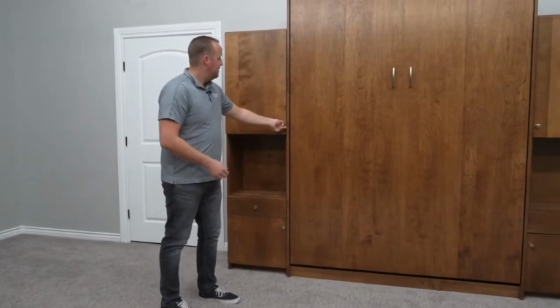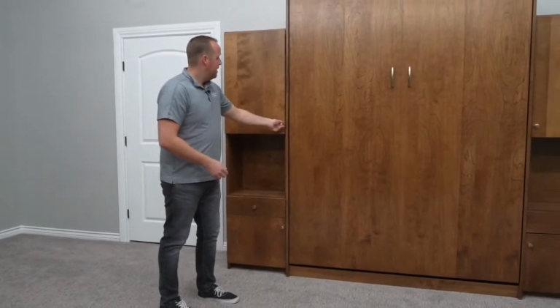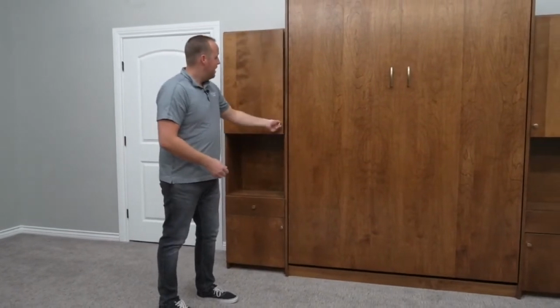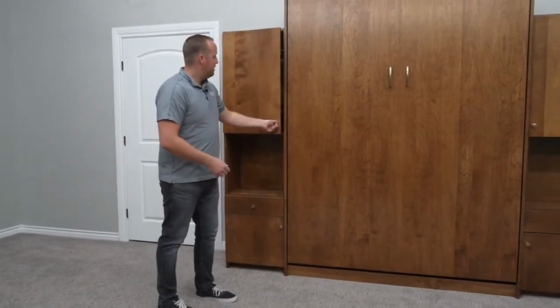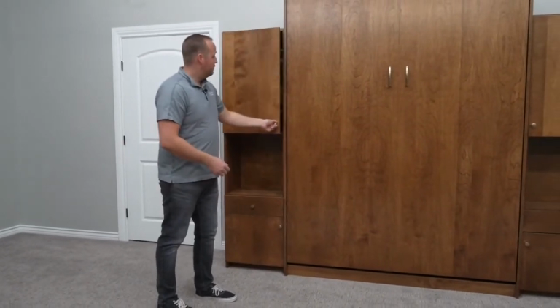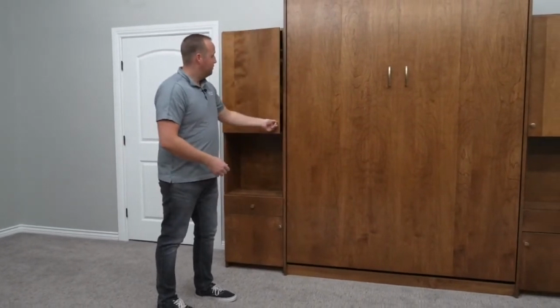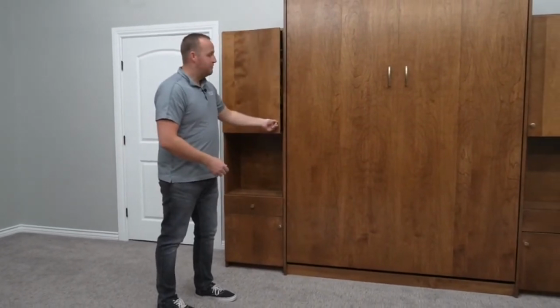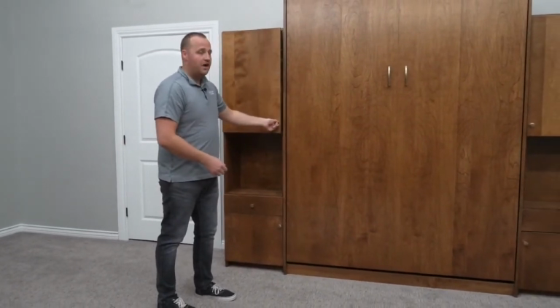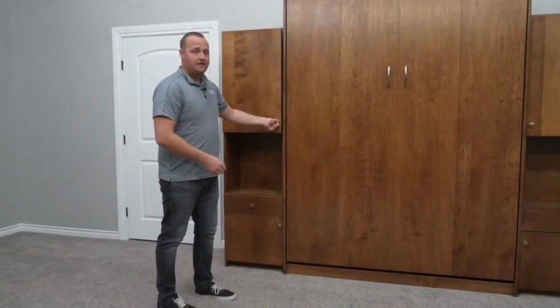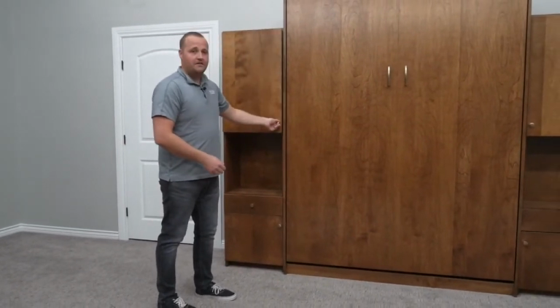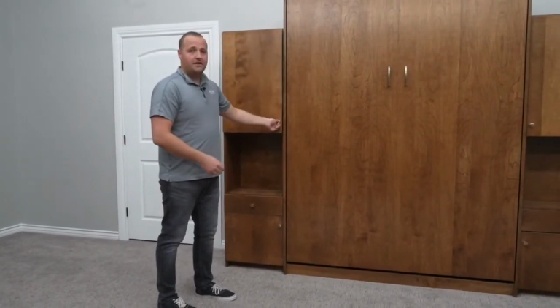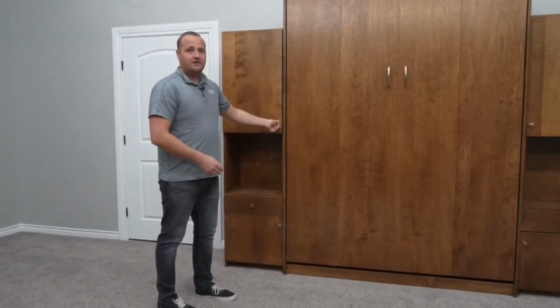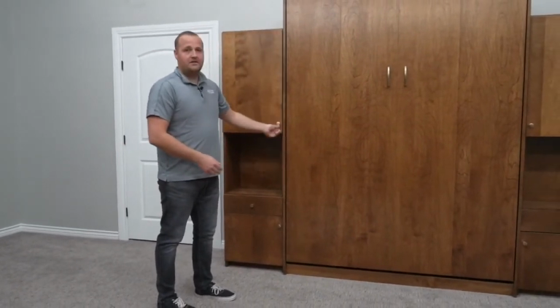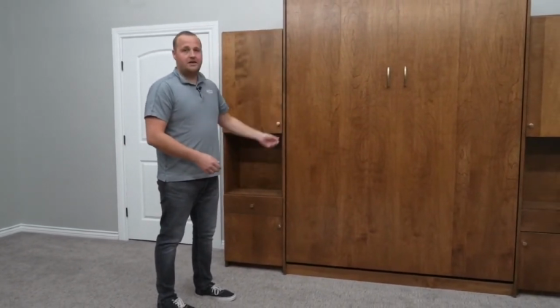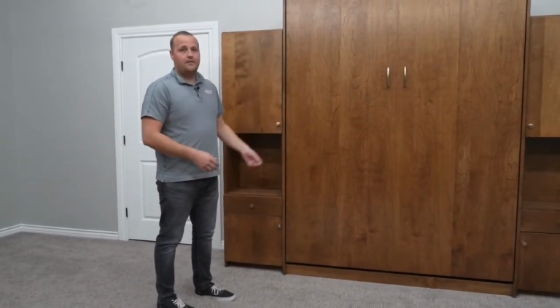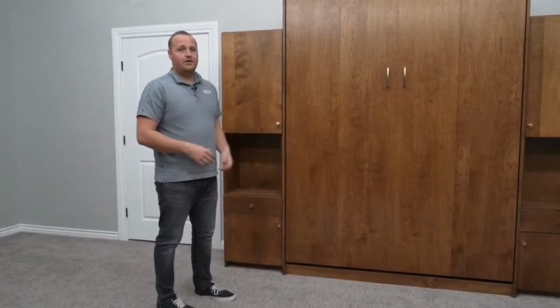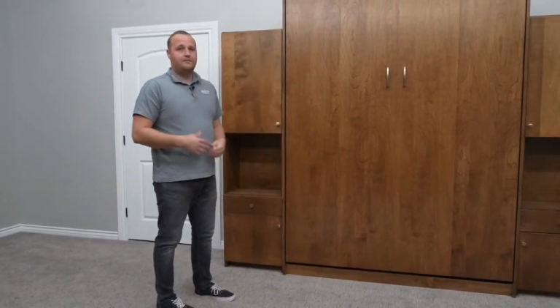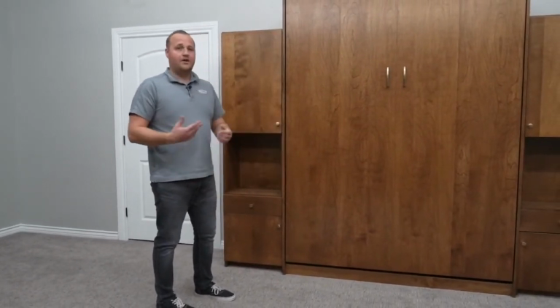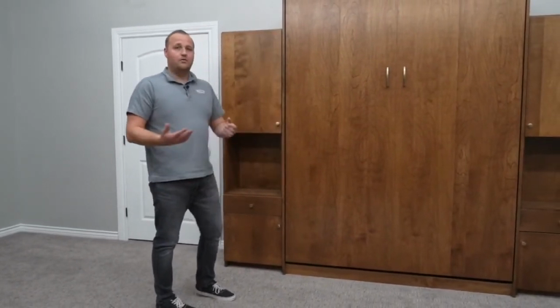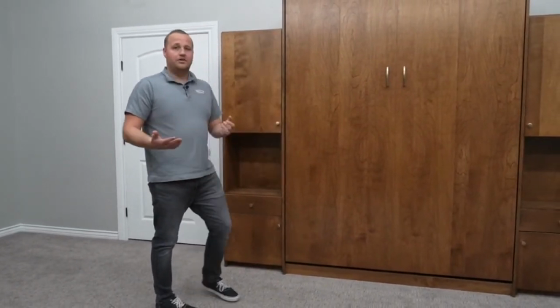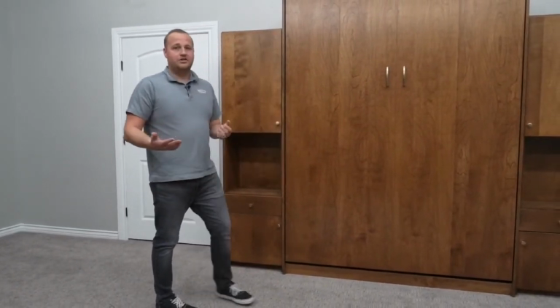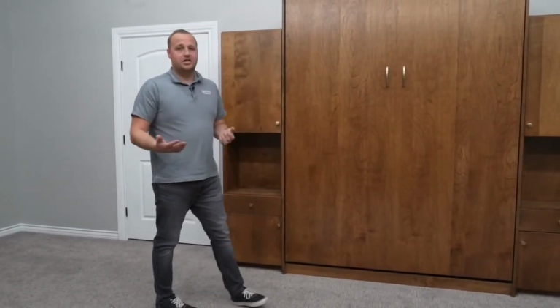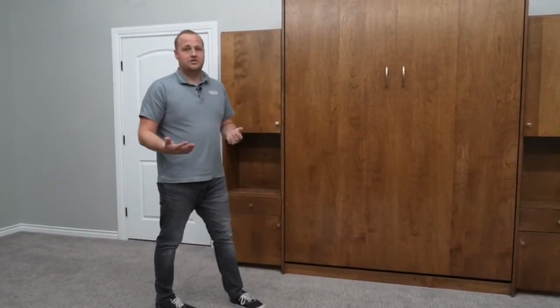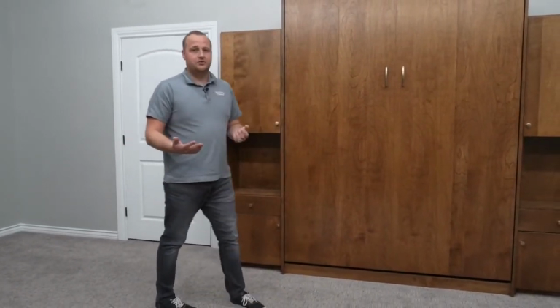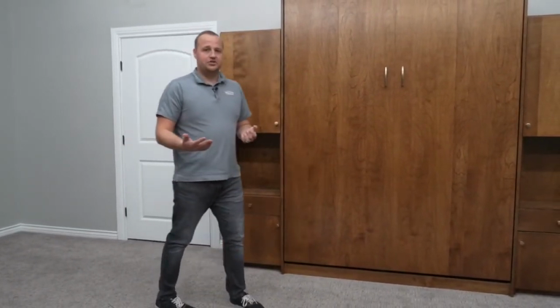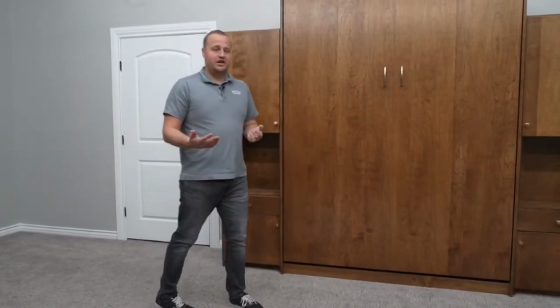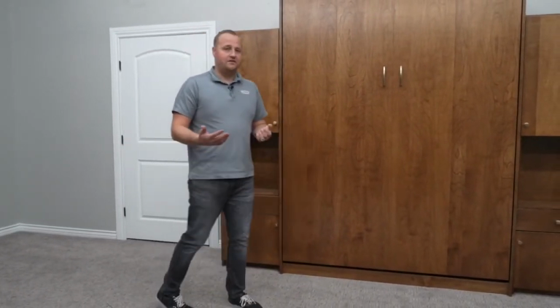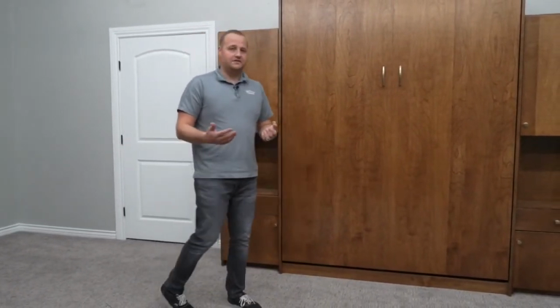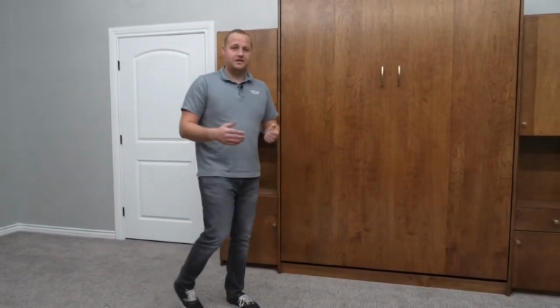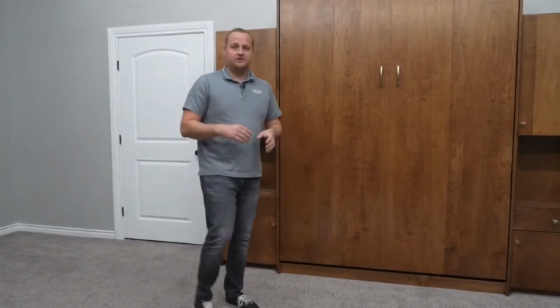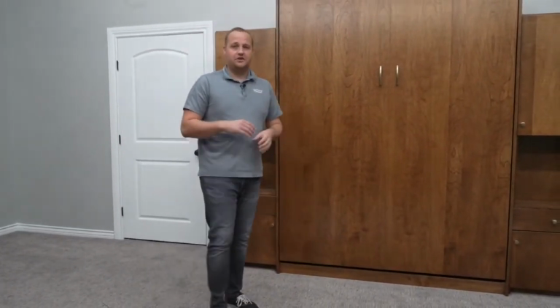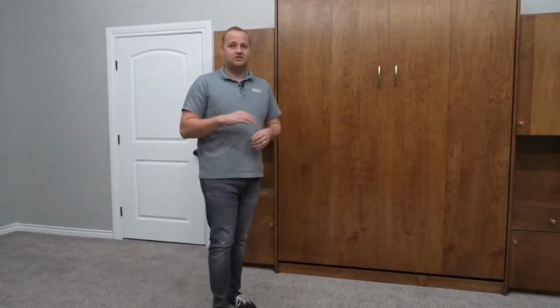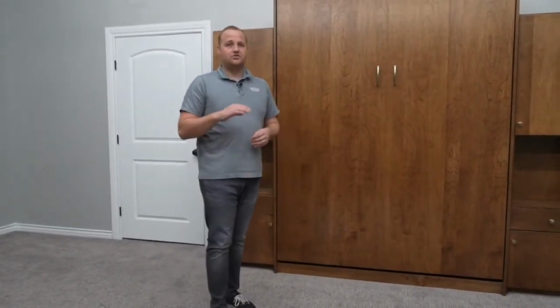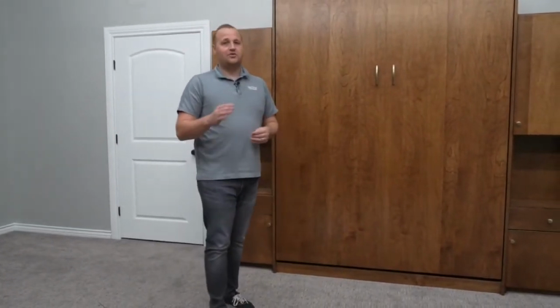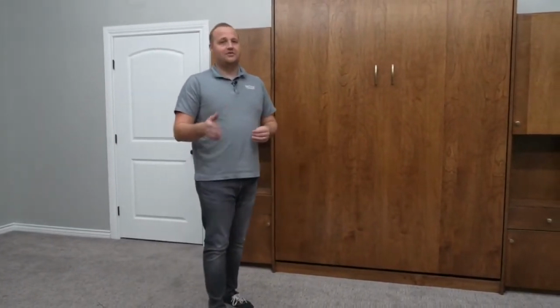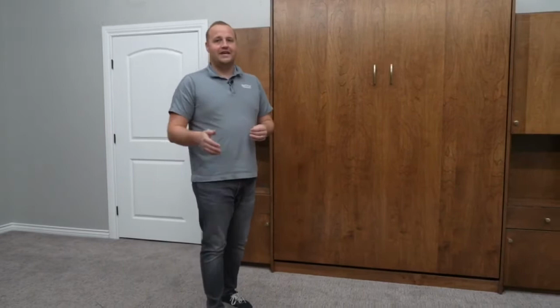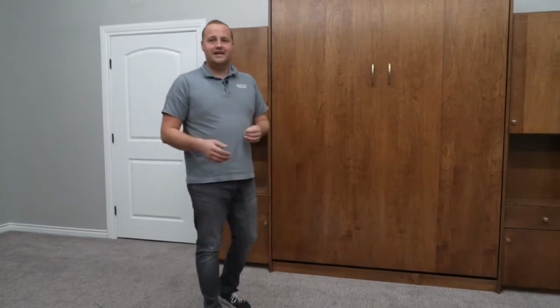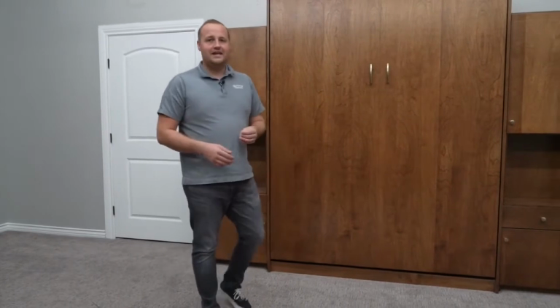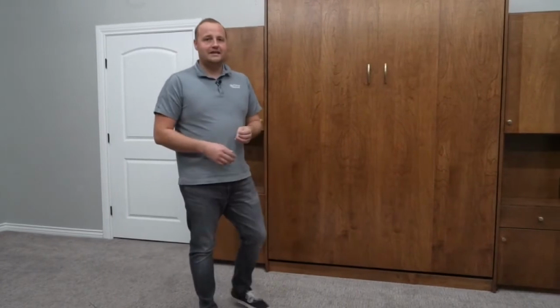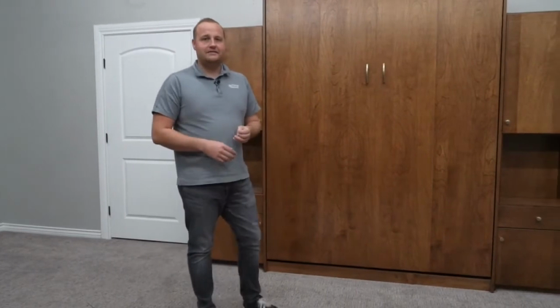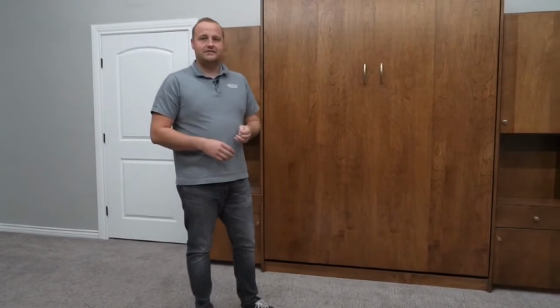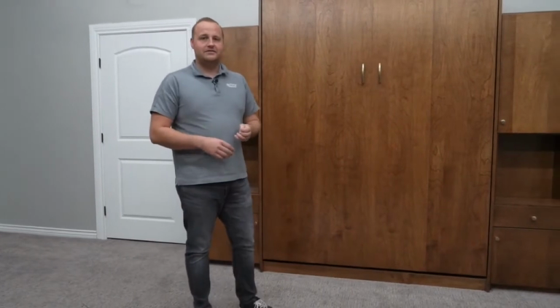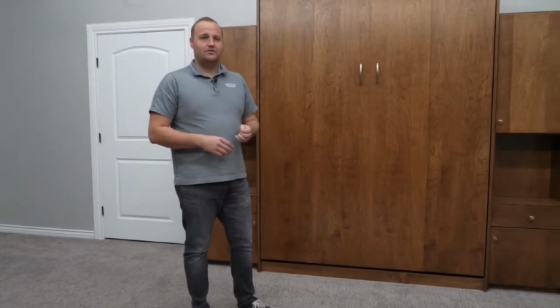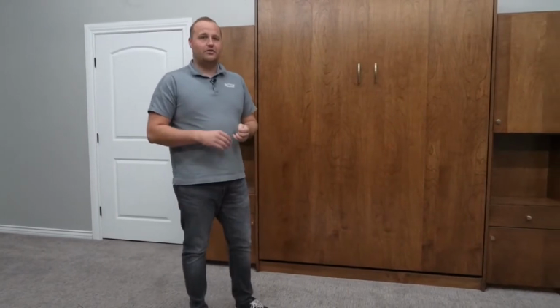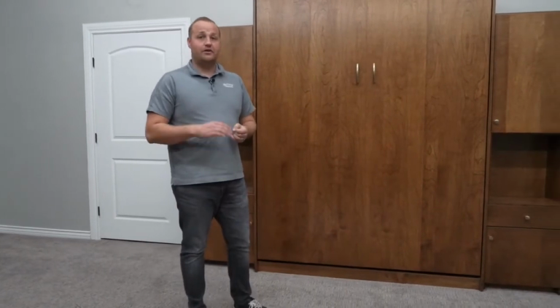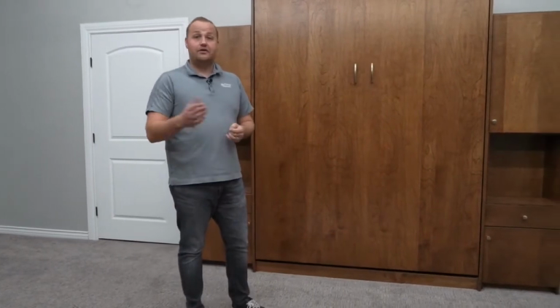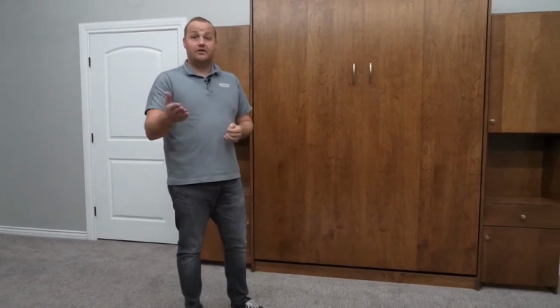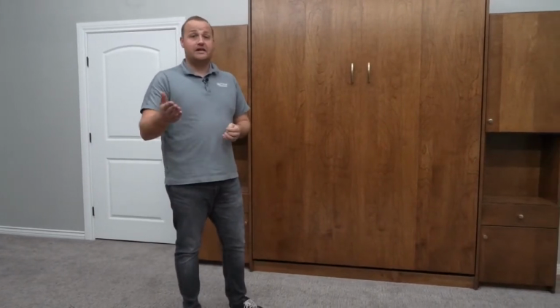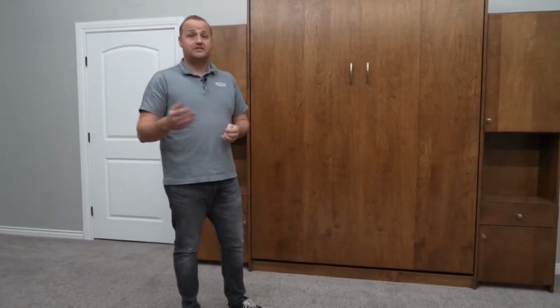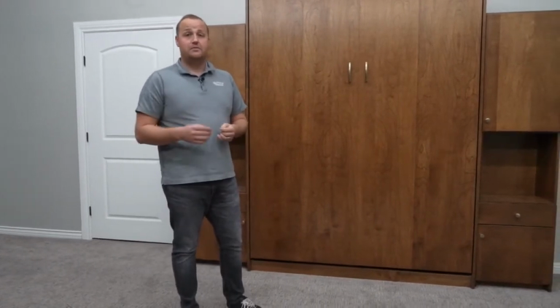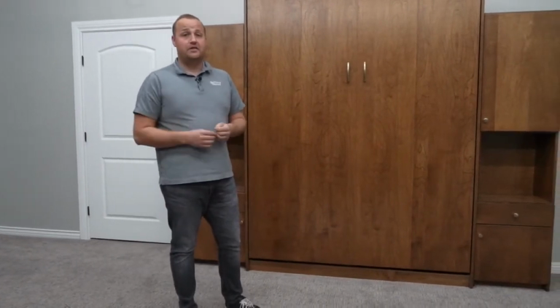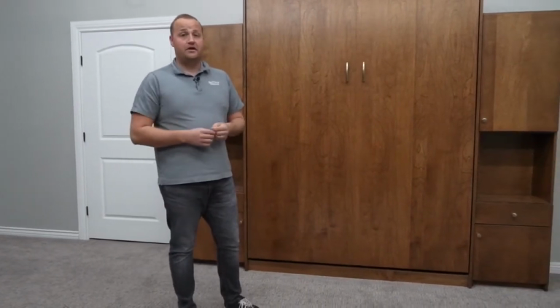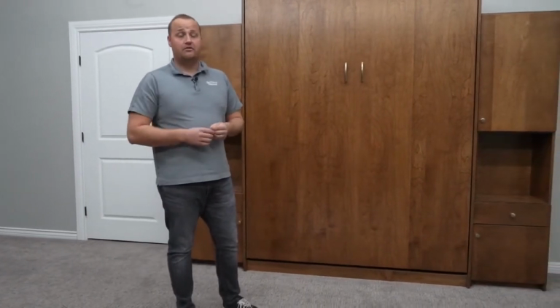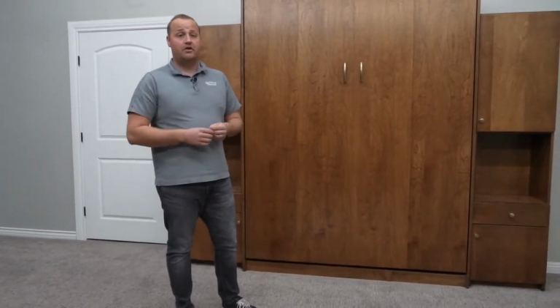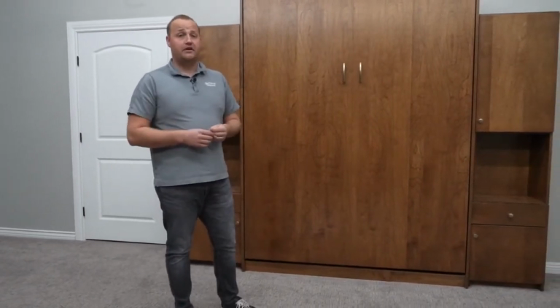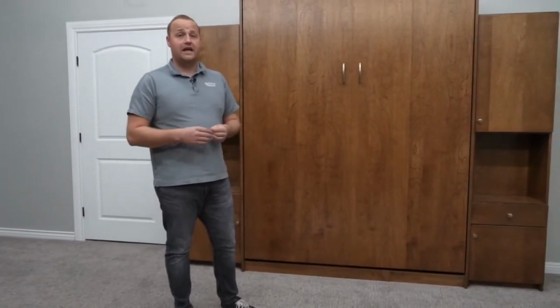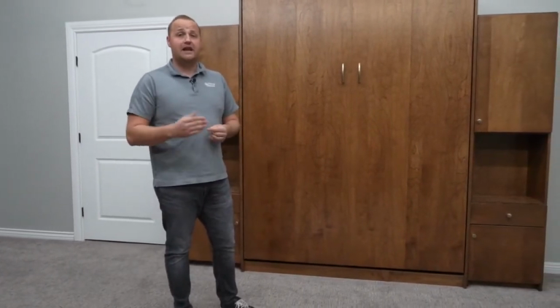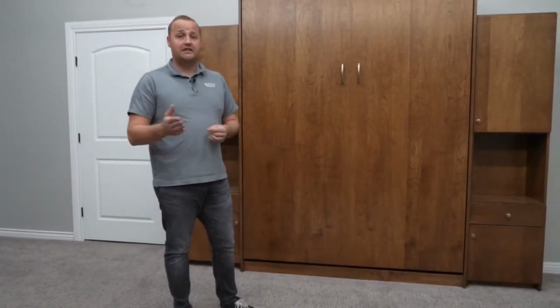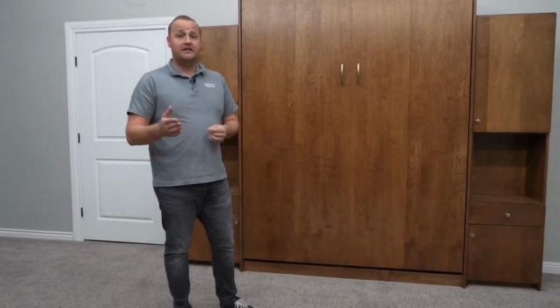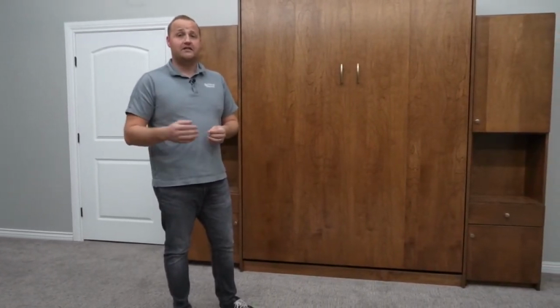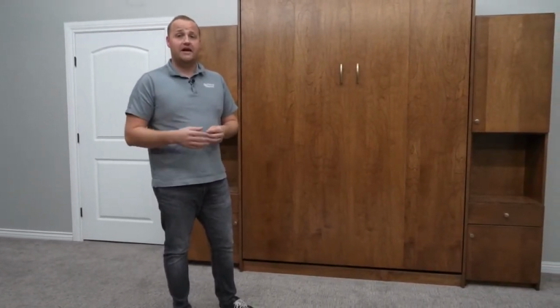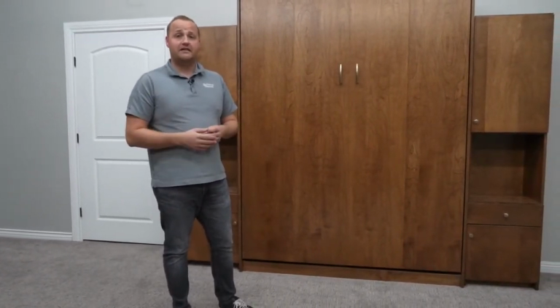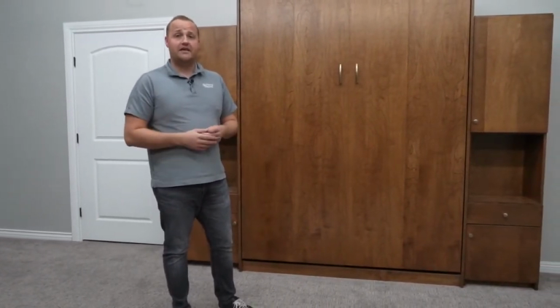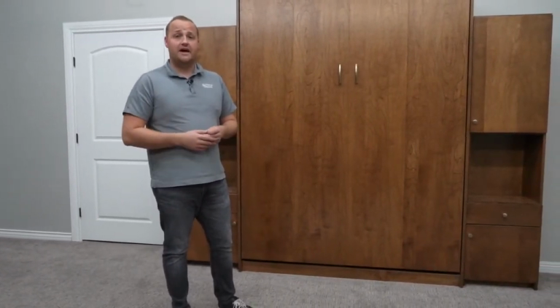And then we've got the cupboard up there with adjustable shelves that you can store linens or your guests can put their clothing, anything like that.